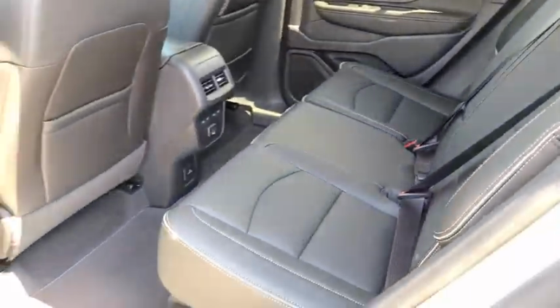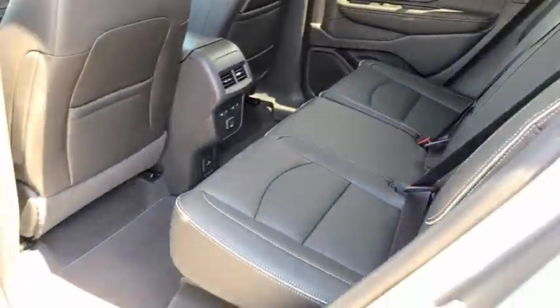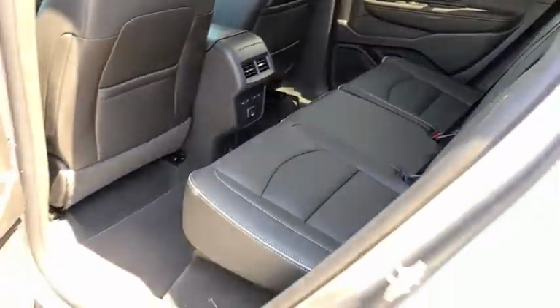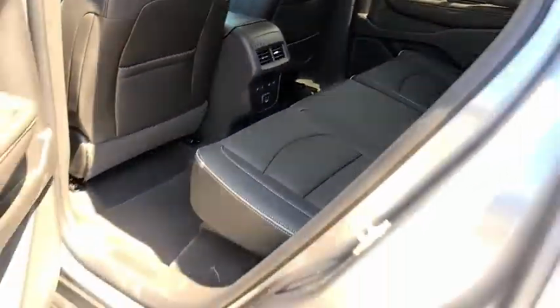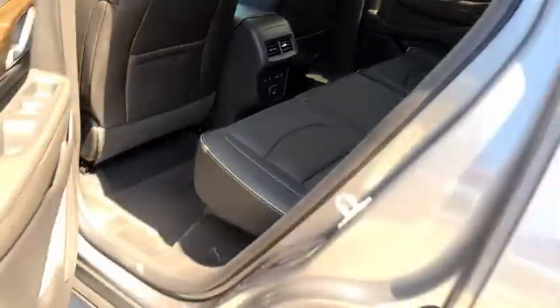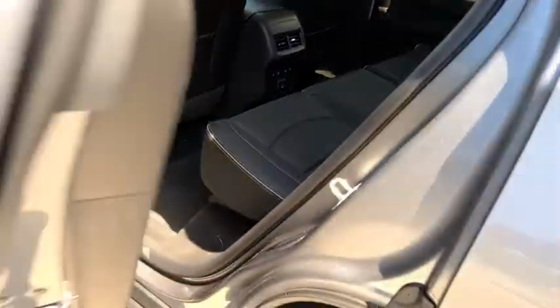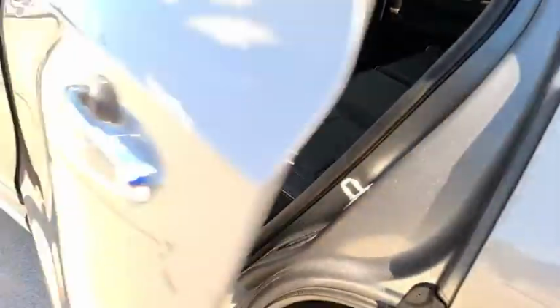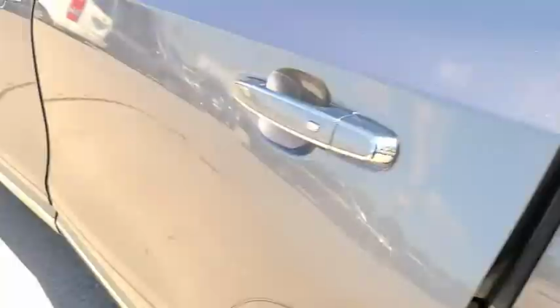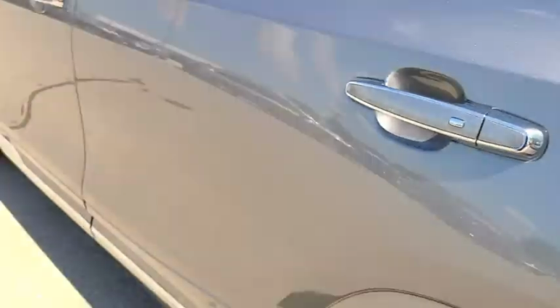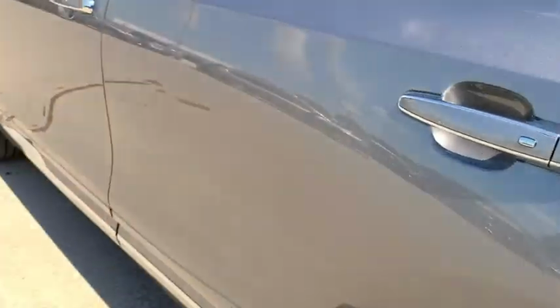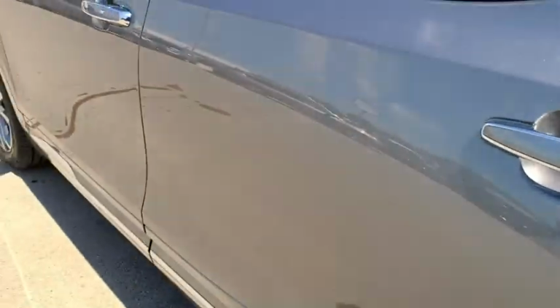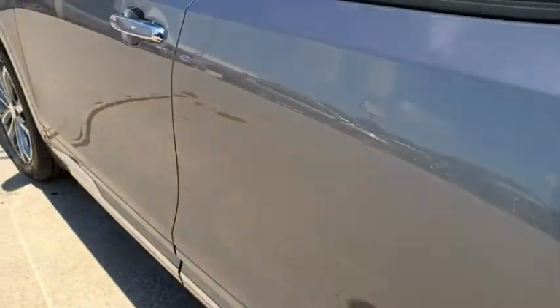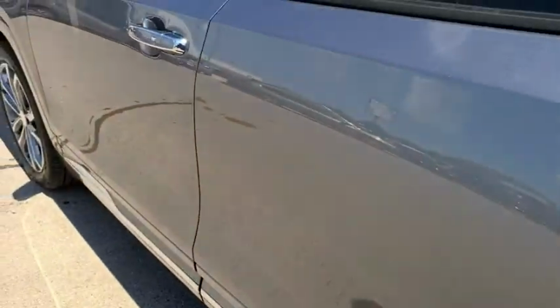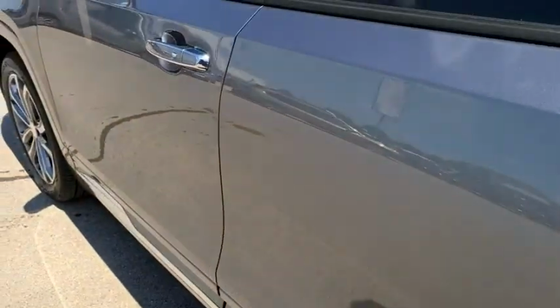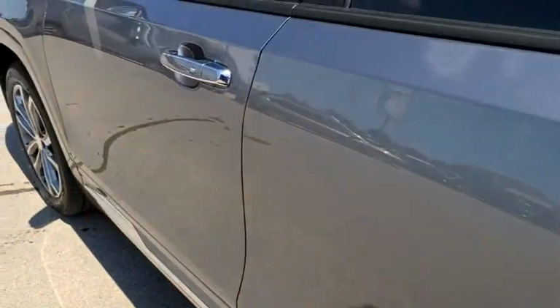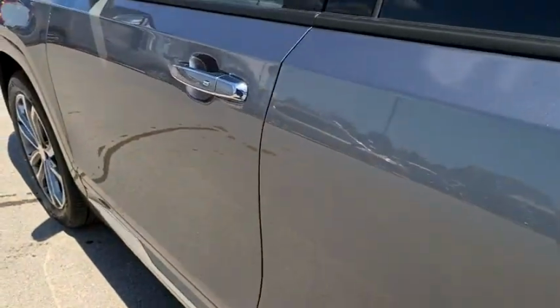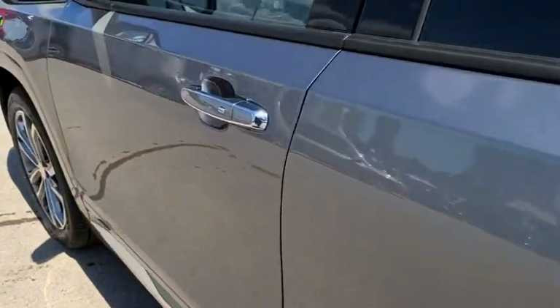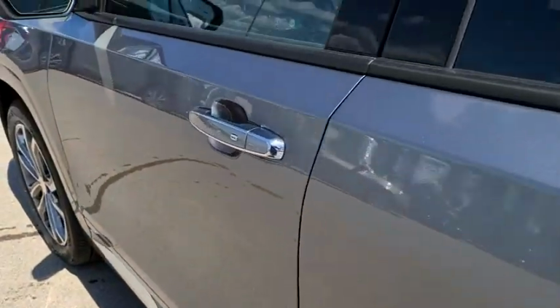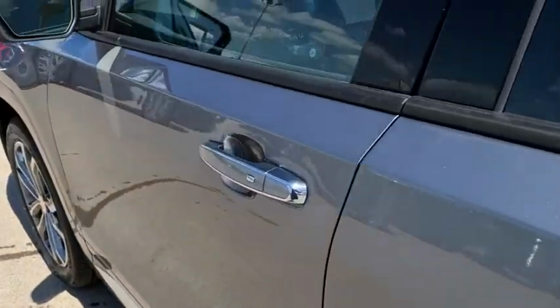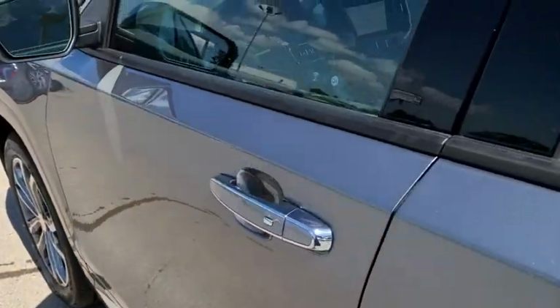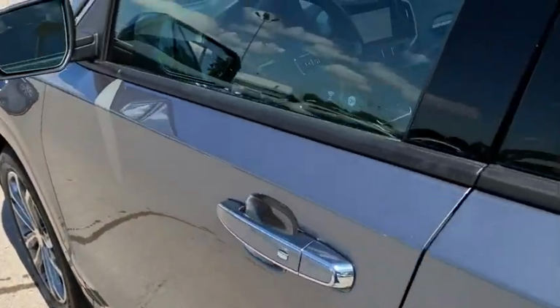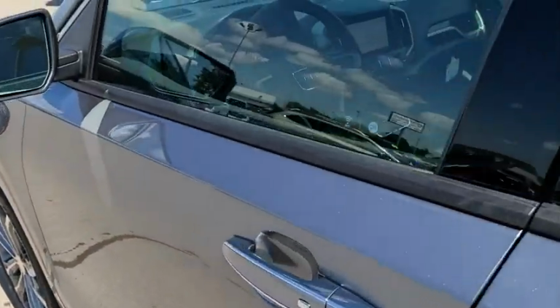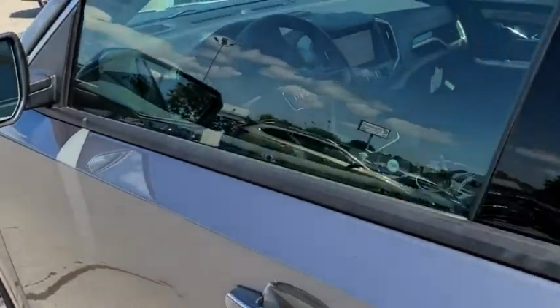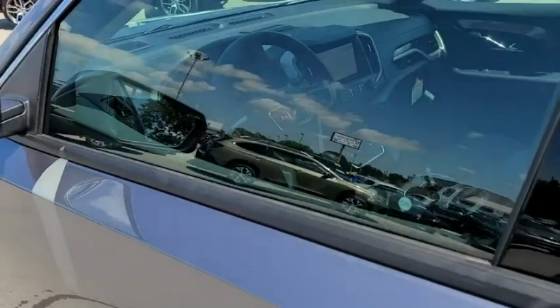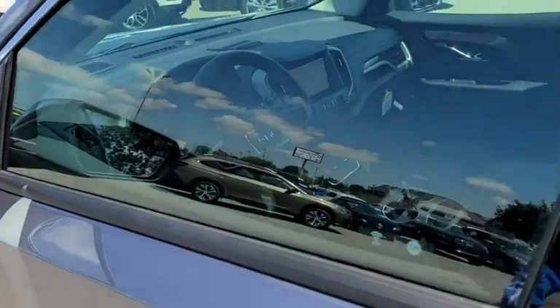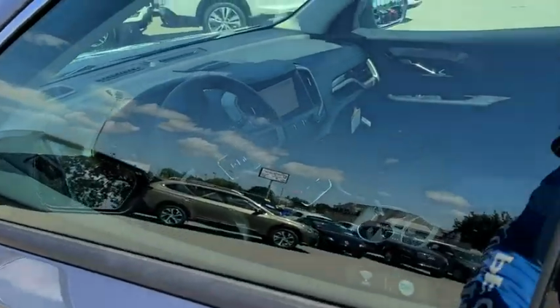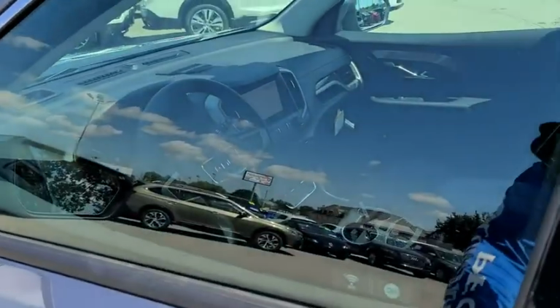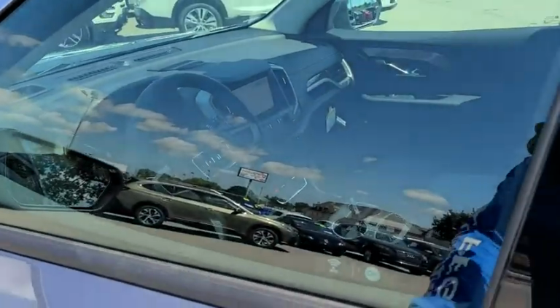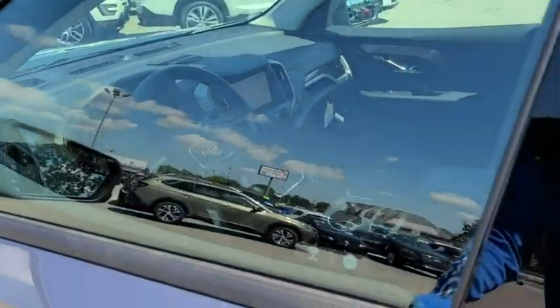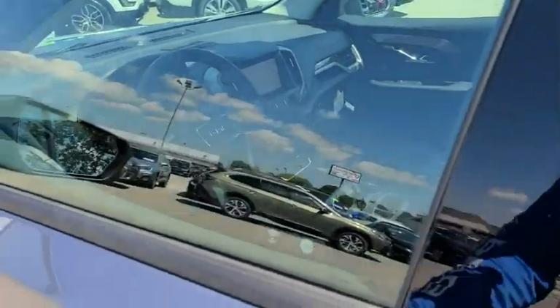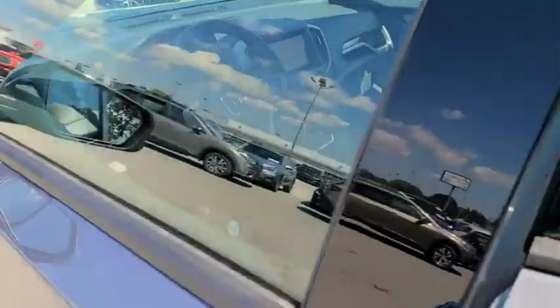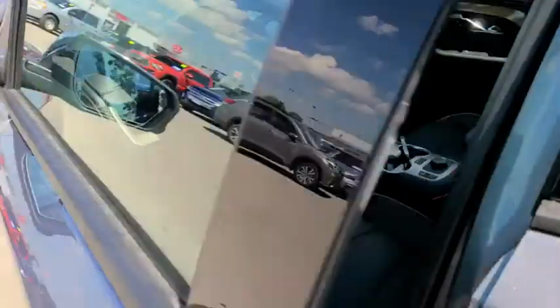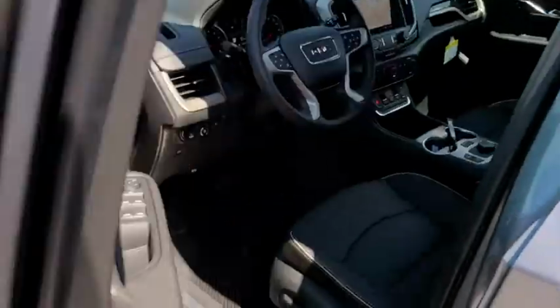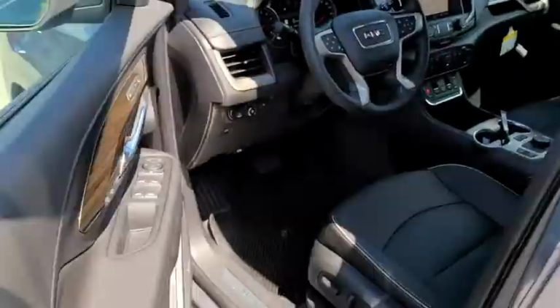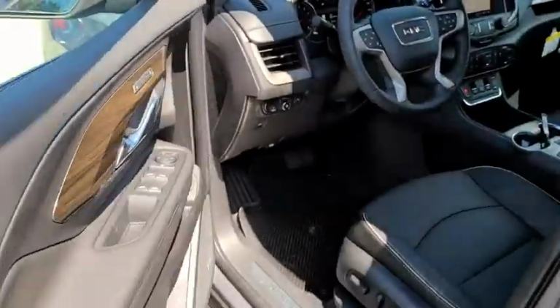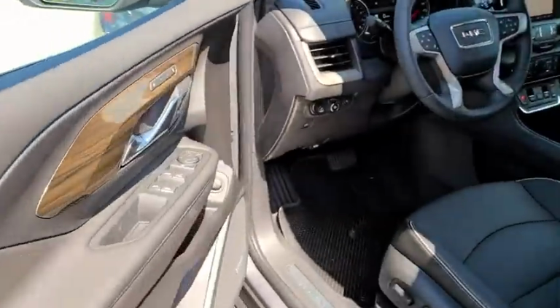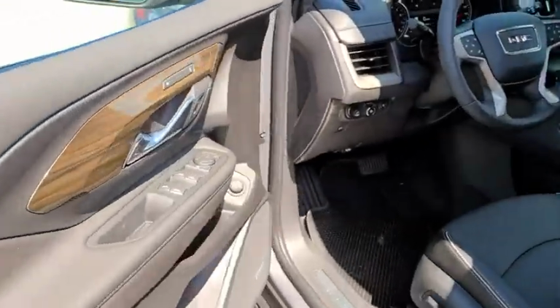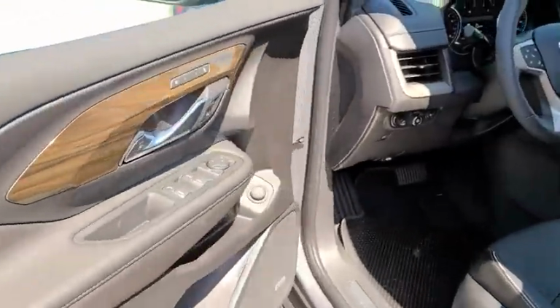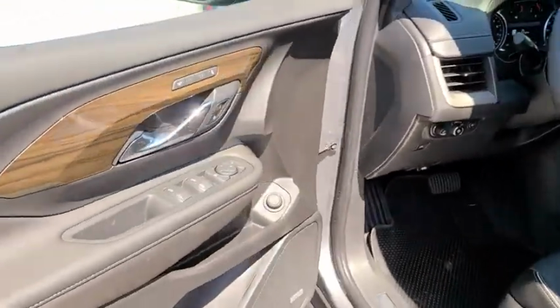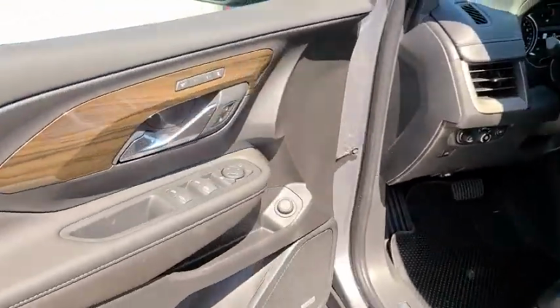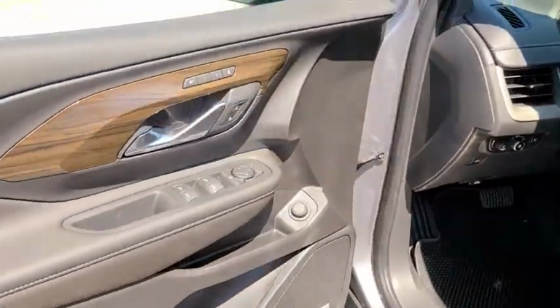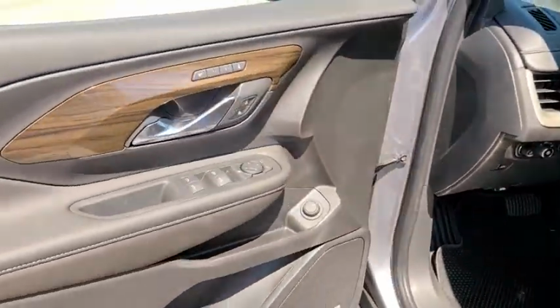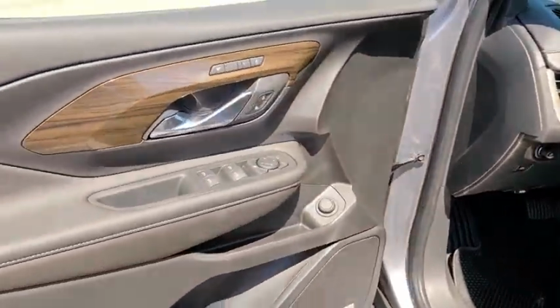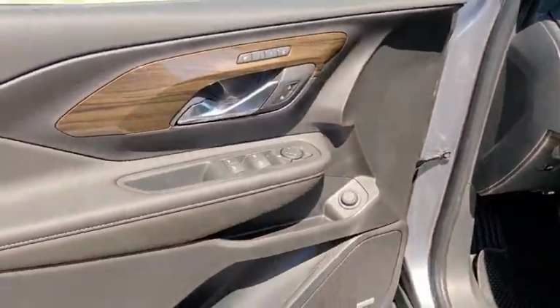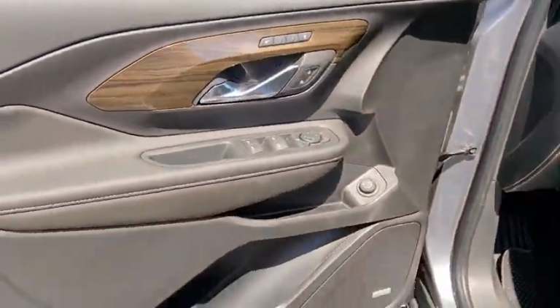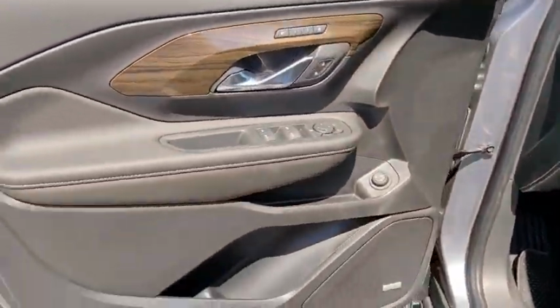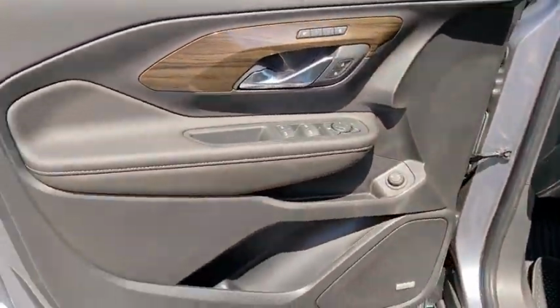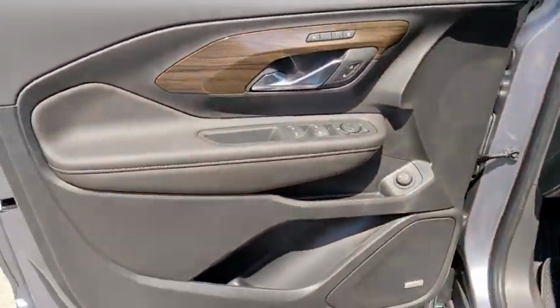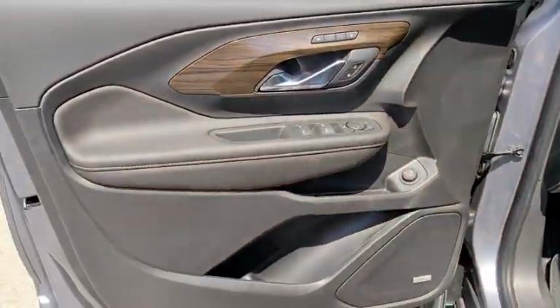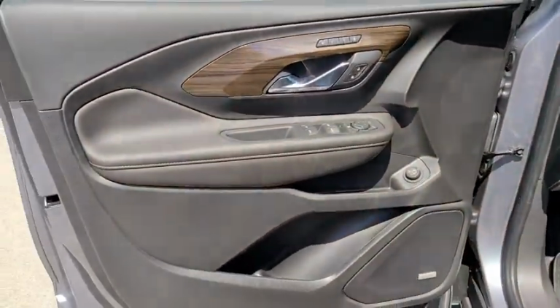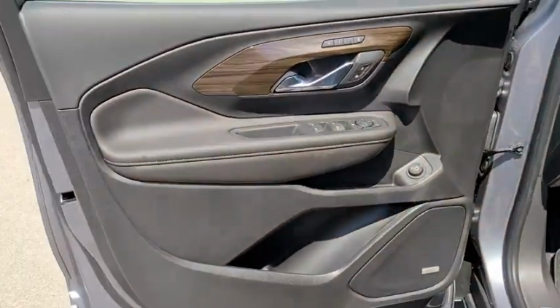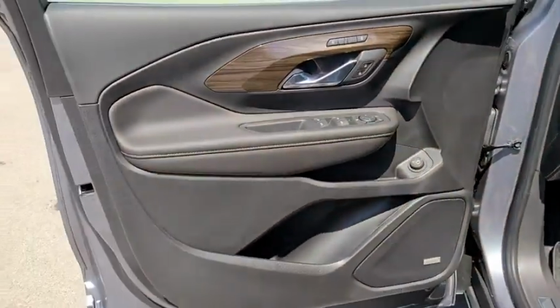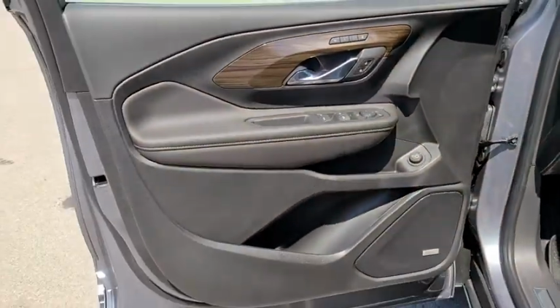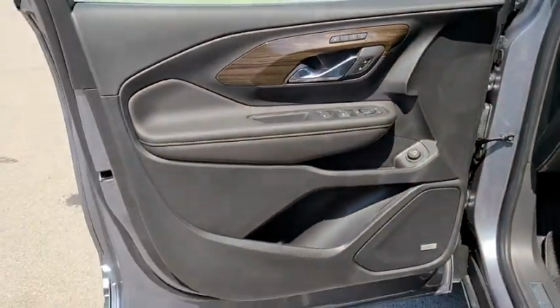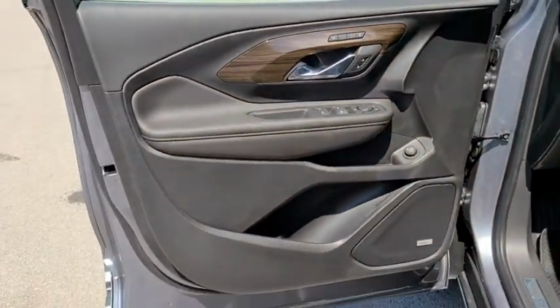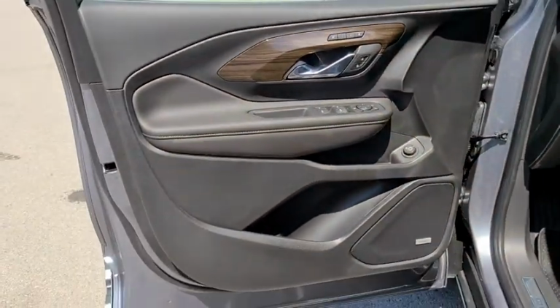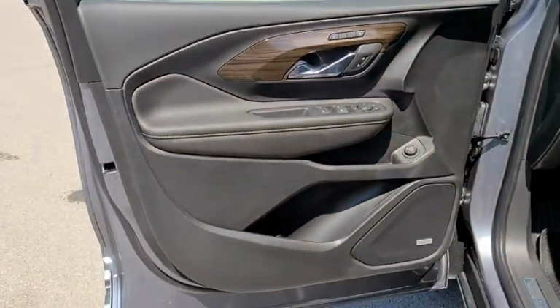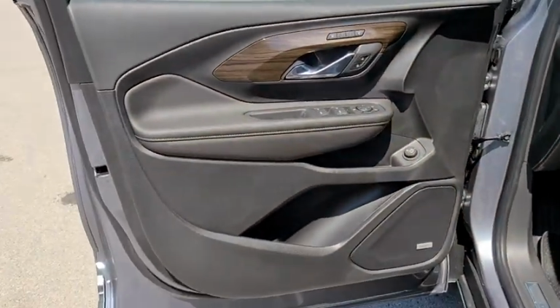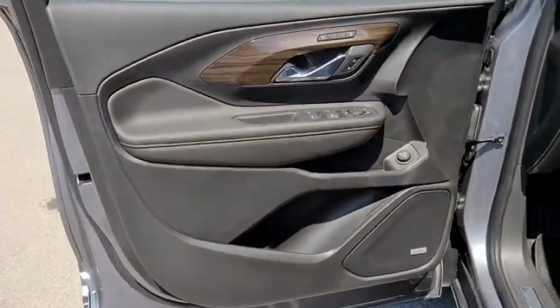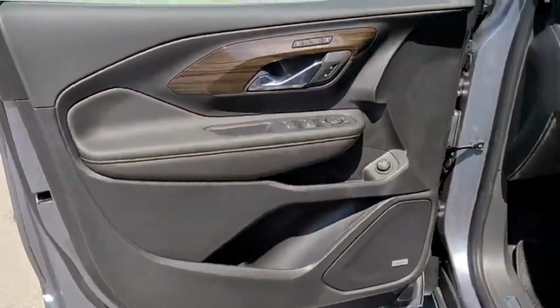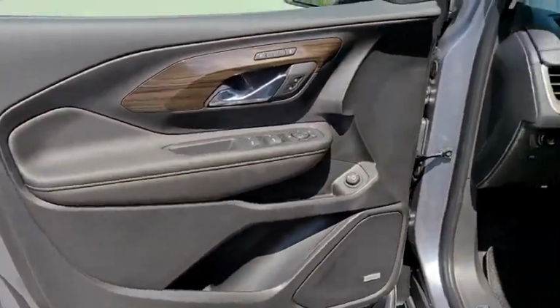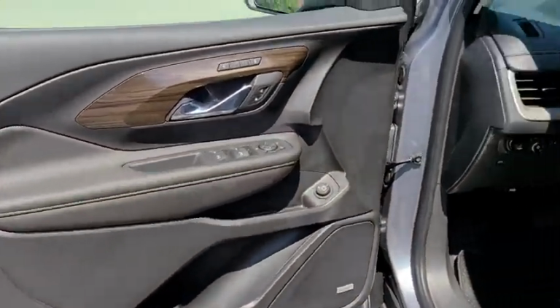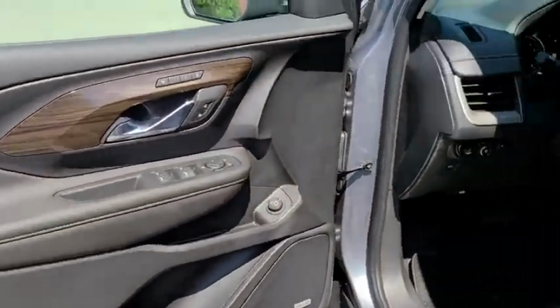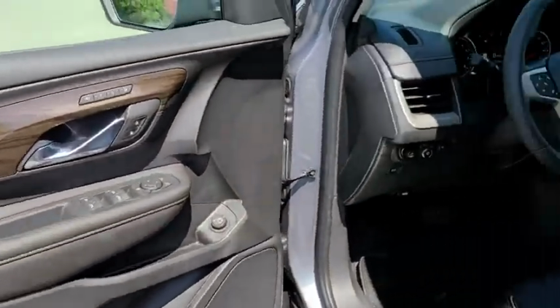Bluetooth, keyless start, floor mats, four-wheel disc brakes, cruise control, aluminum wheels, auto-dimming rearview mirror.